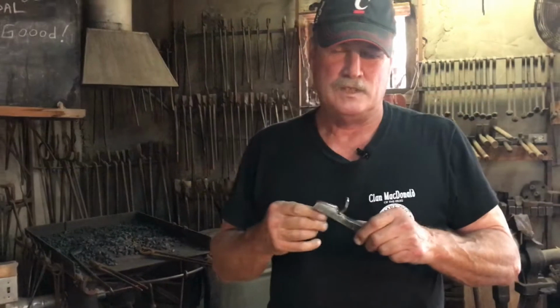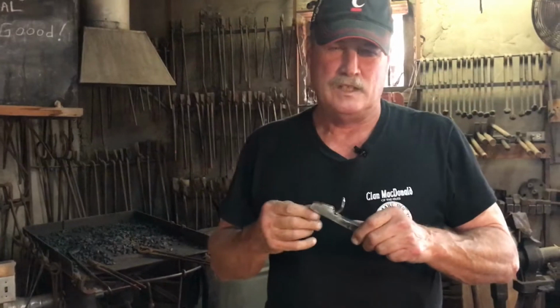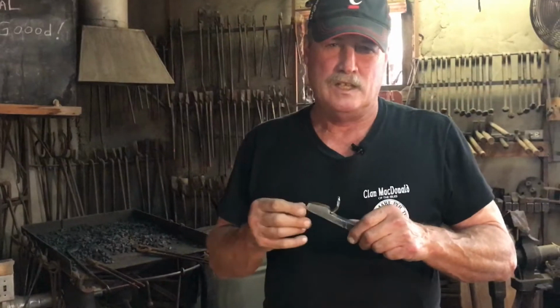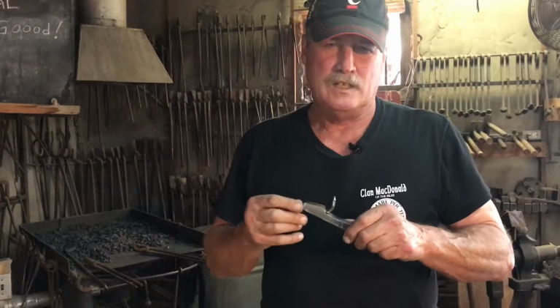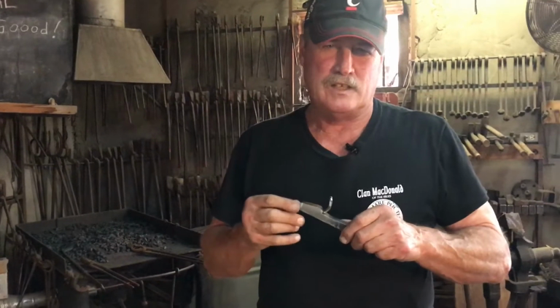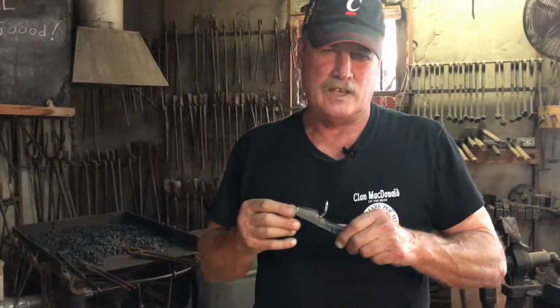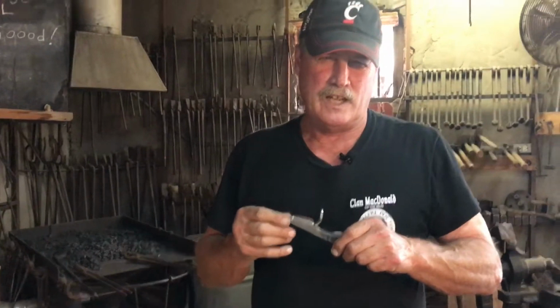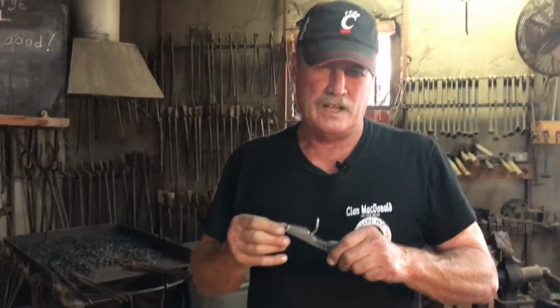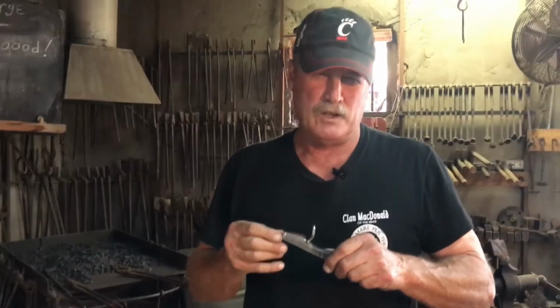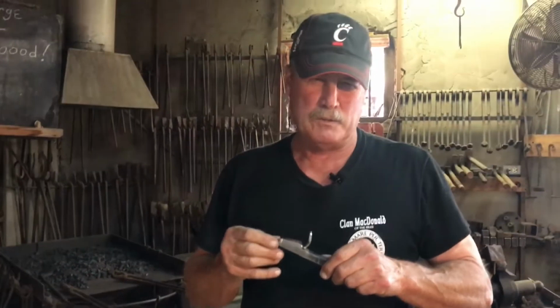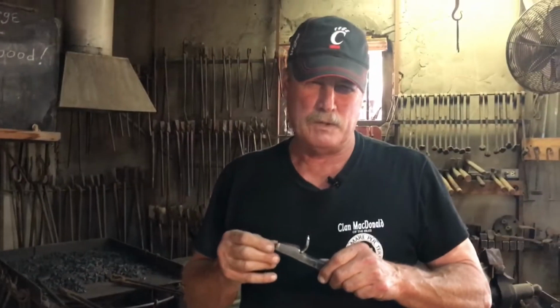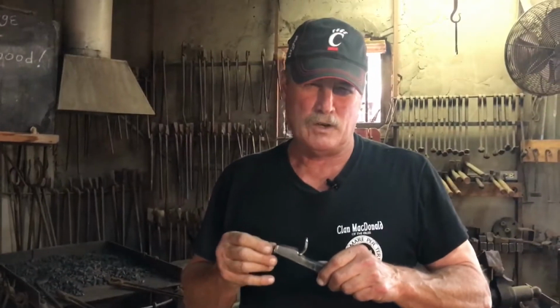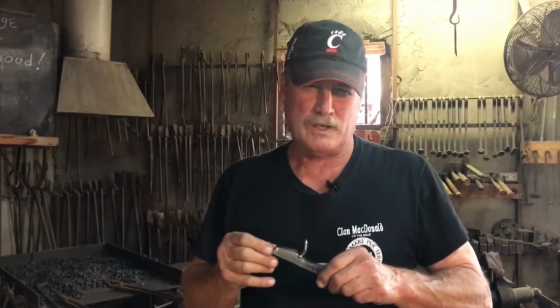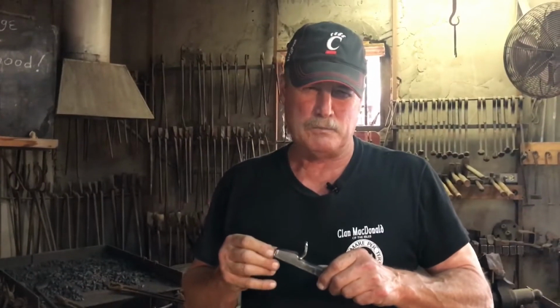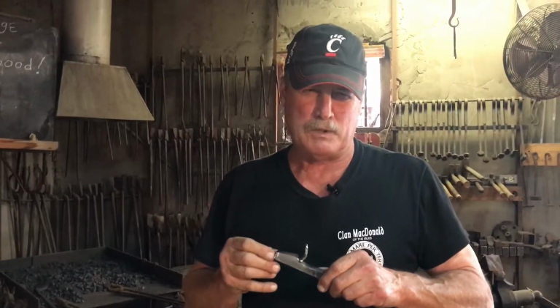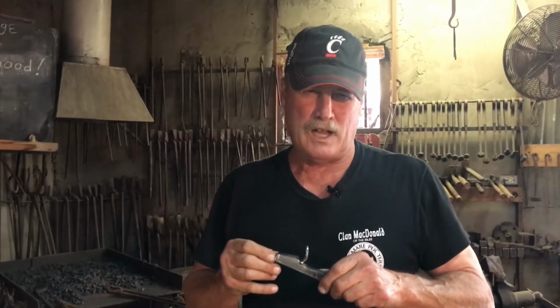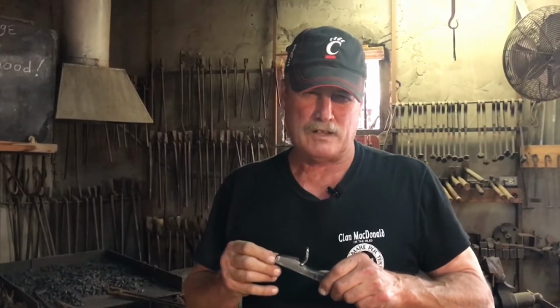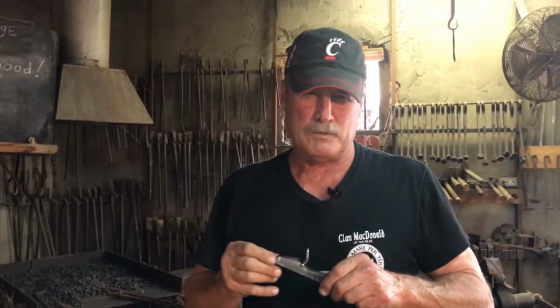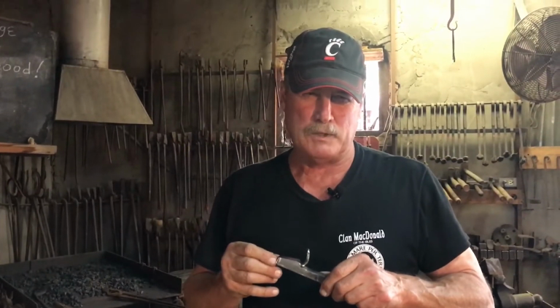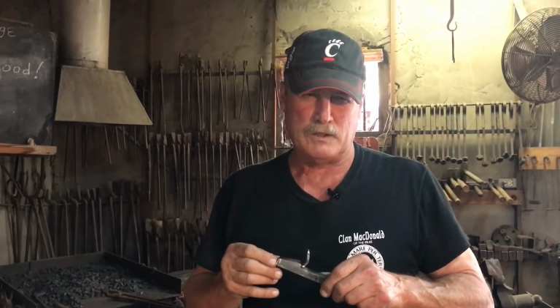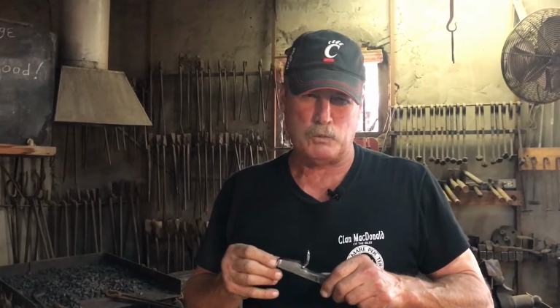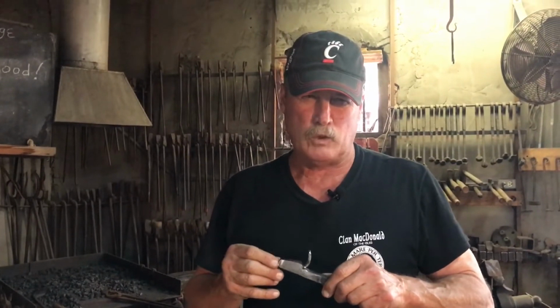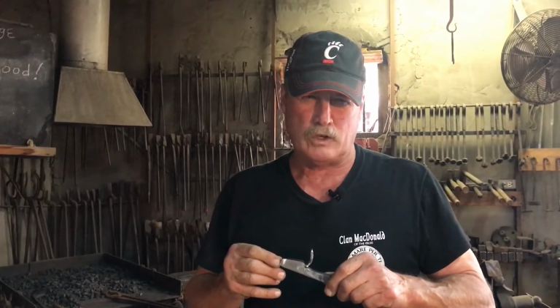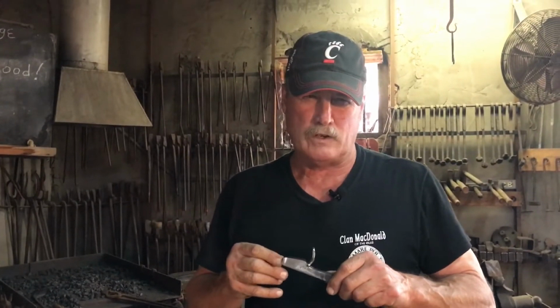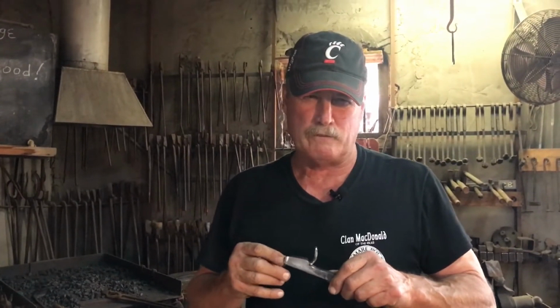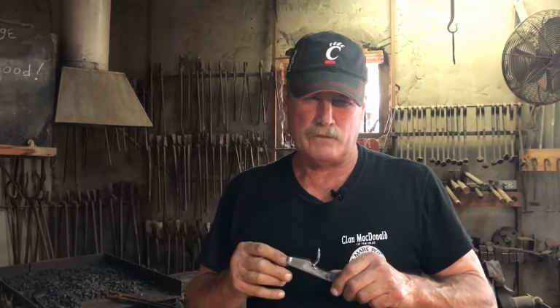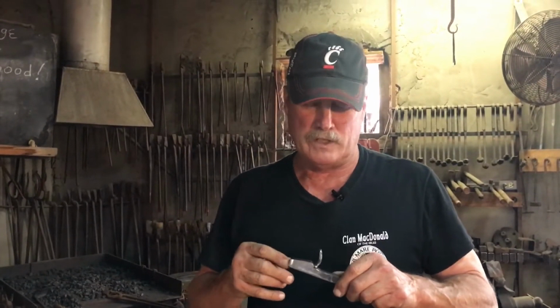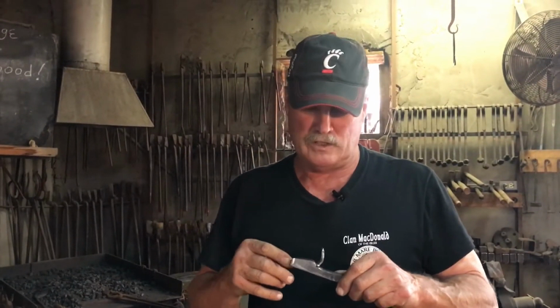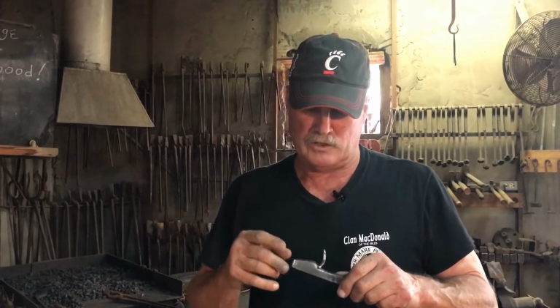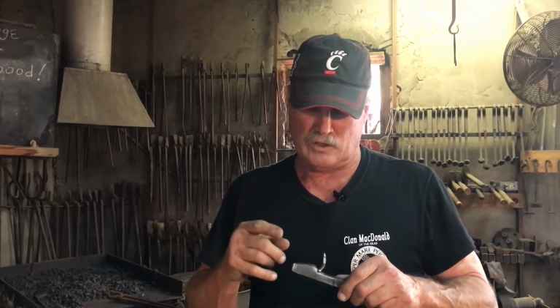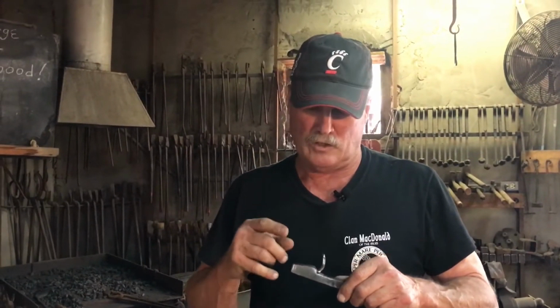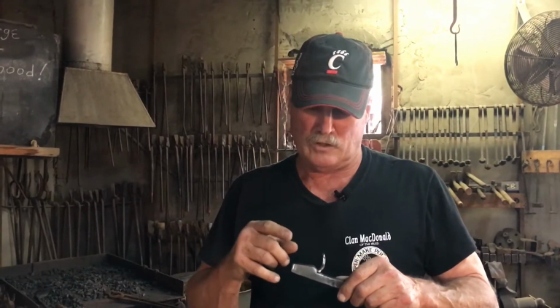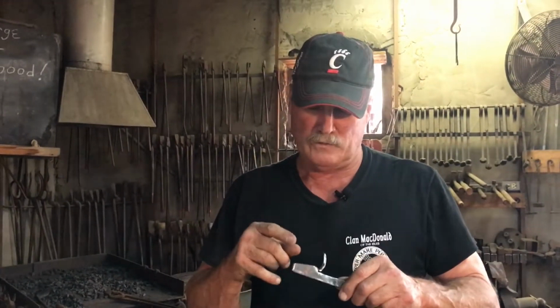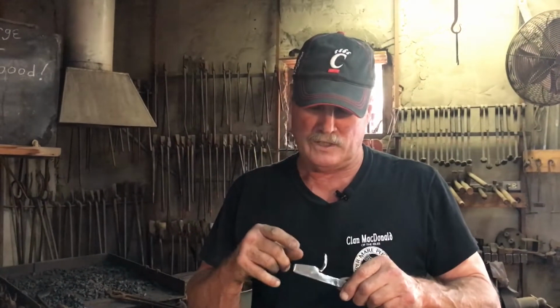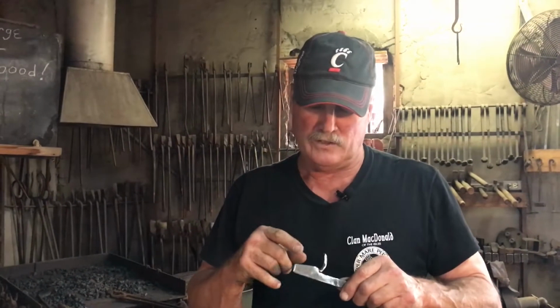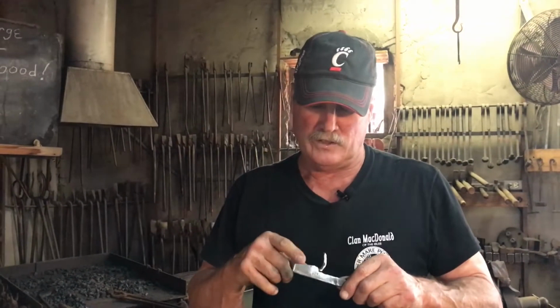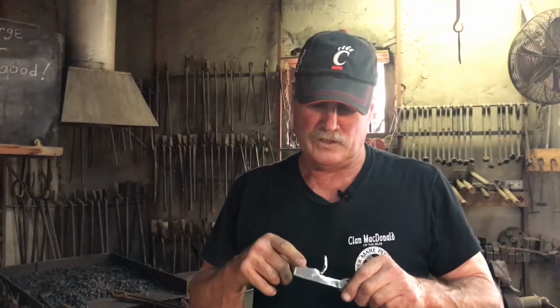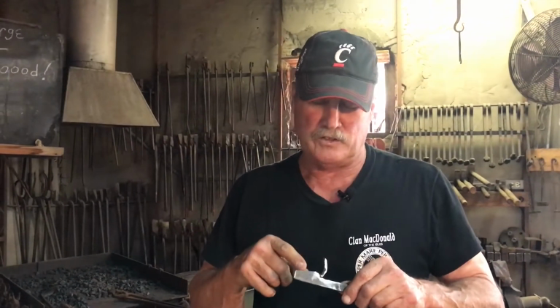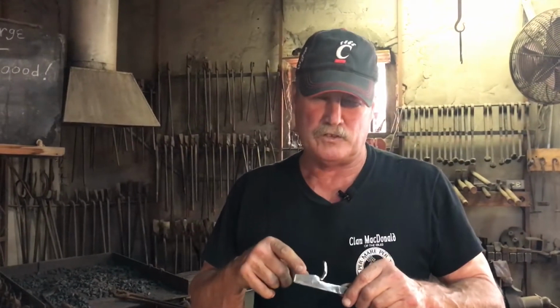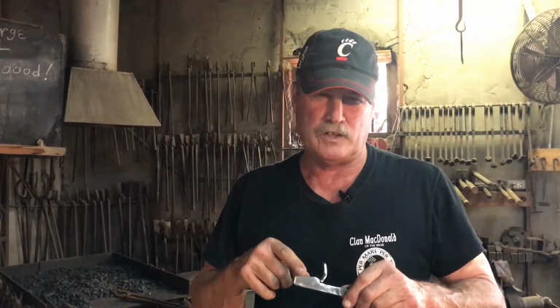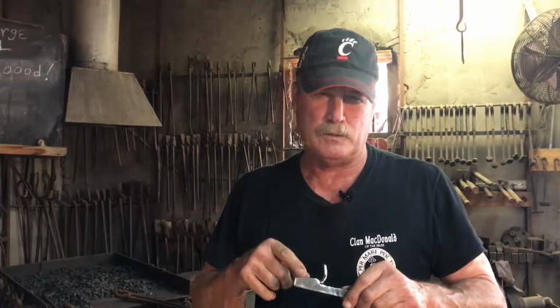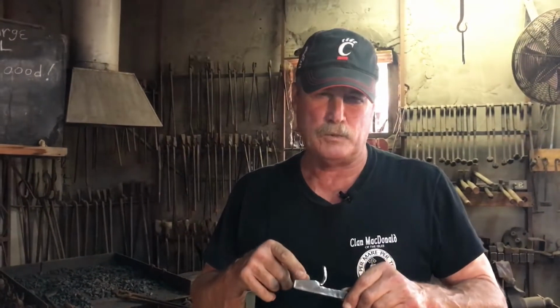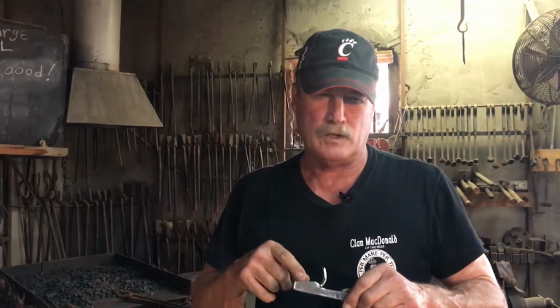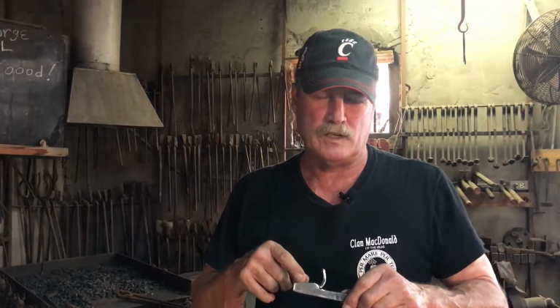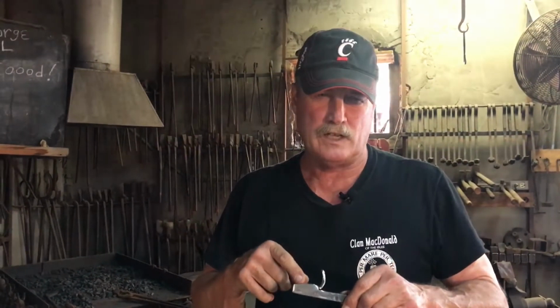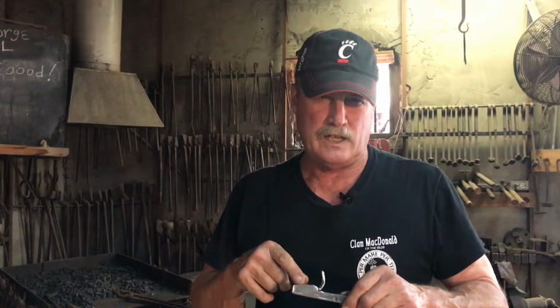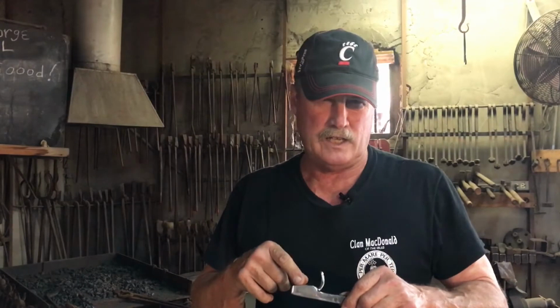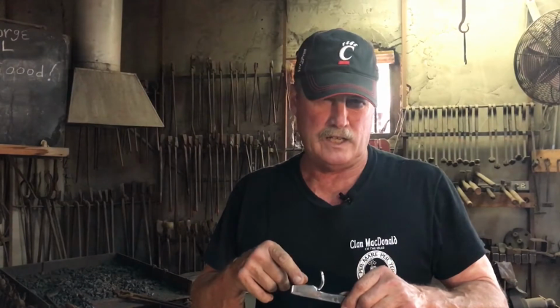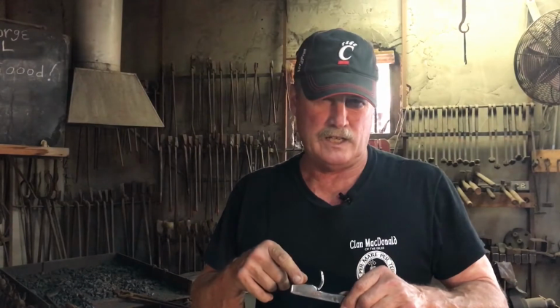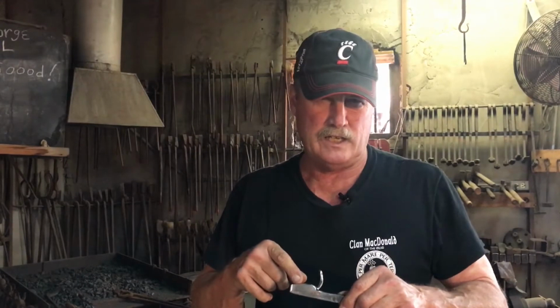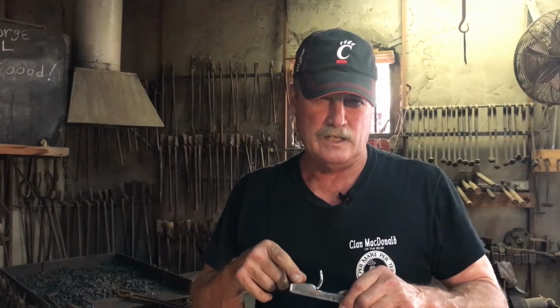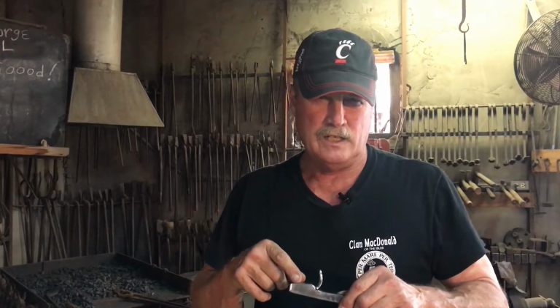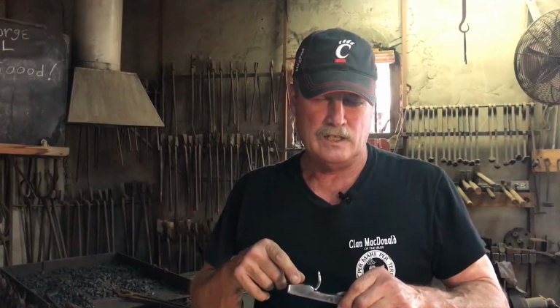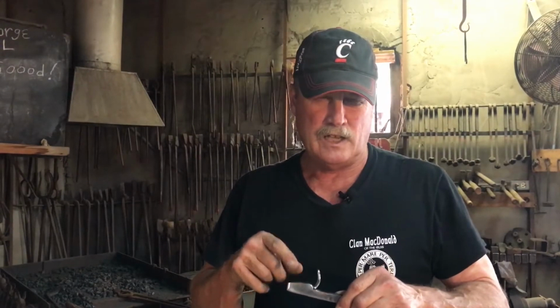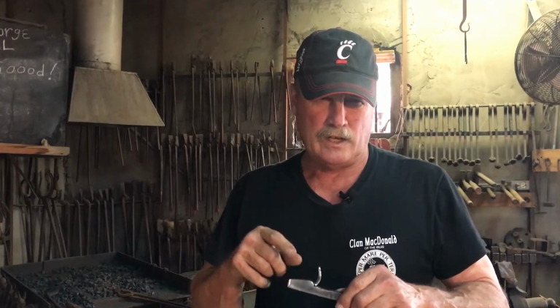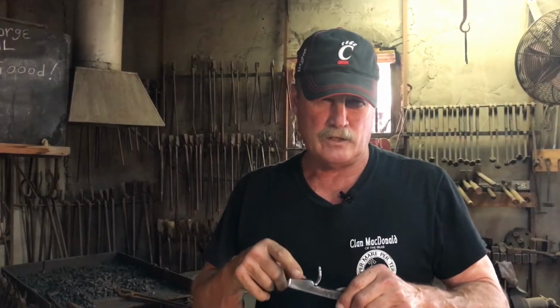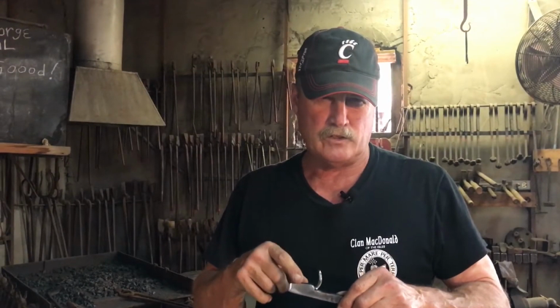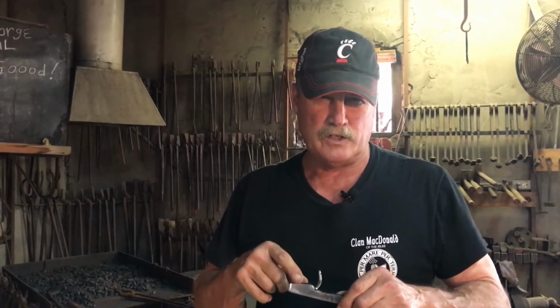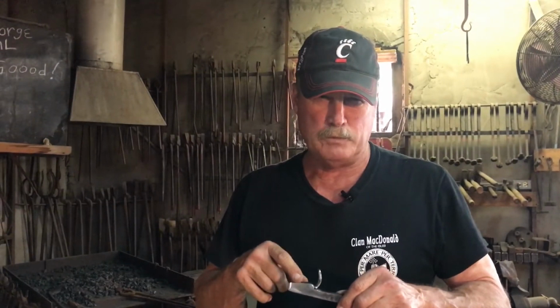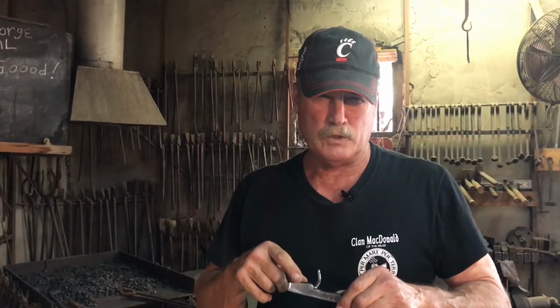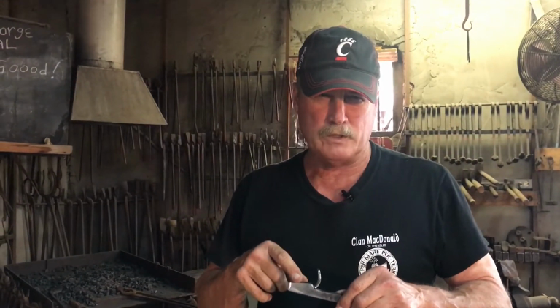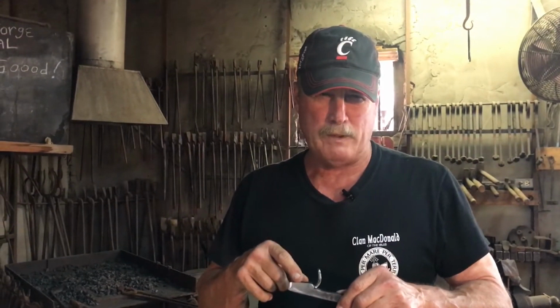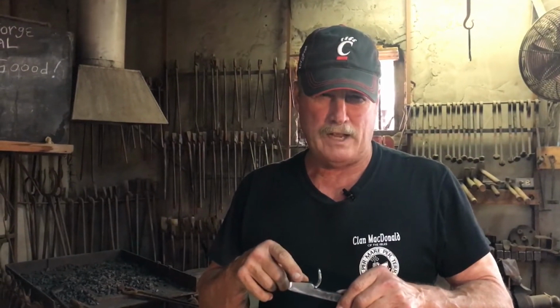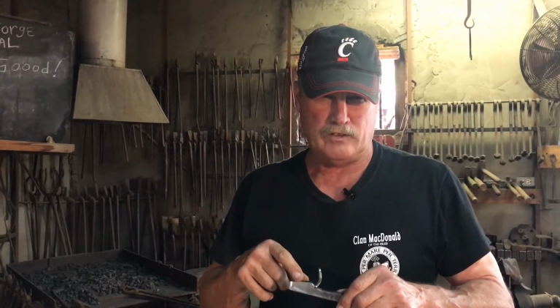Today on American Blacksmith, we're going to finish carving the zebra head out of Zebra Damascus.